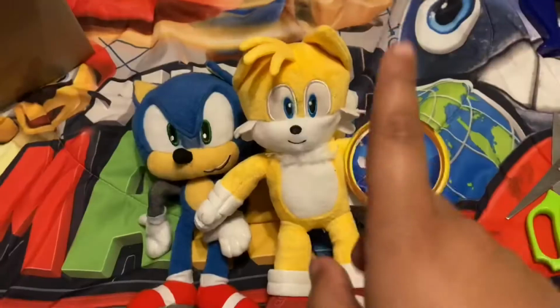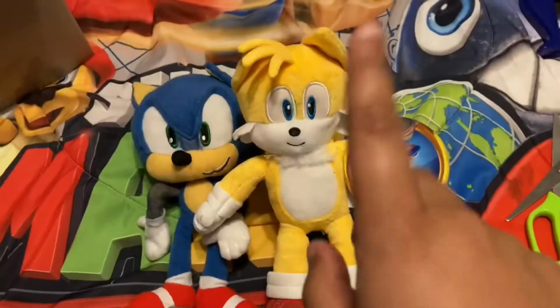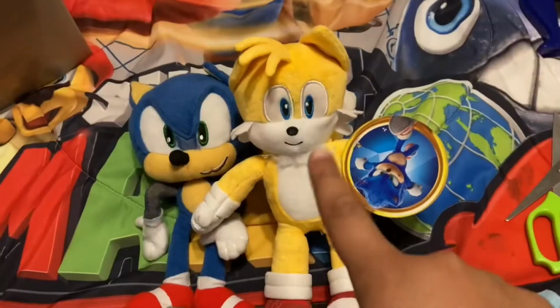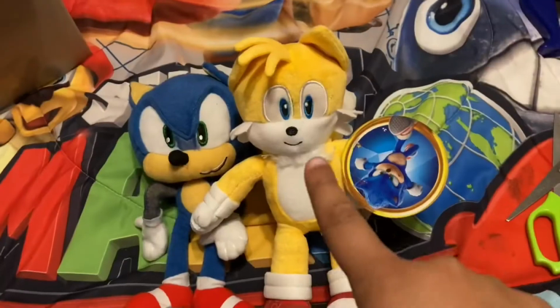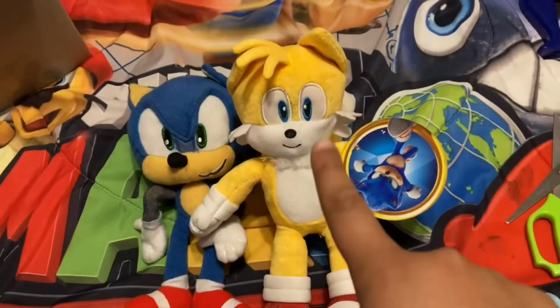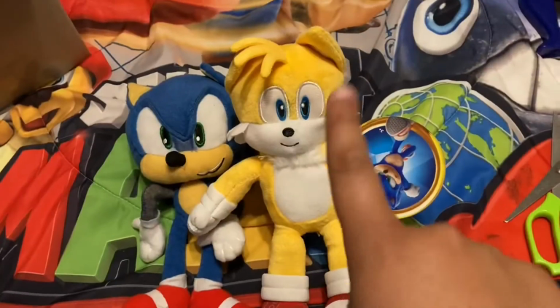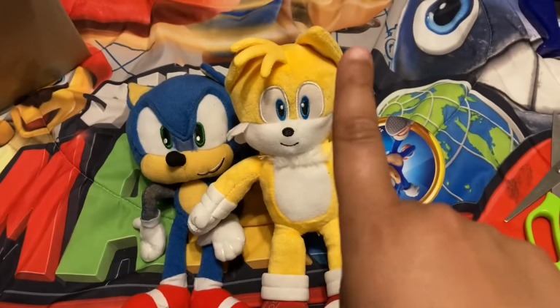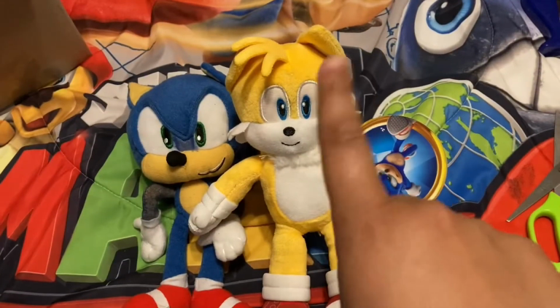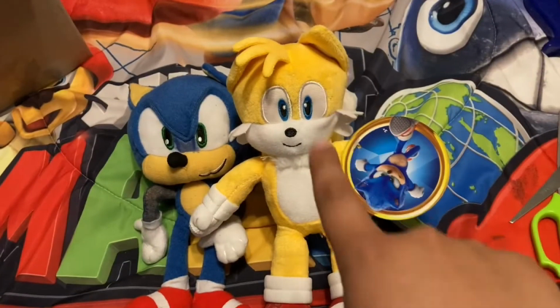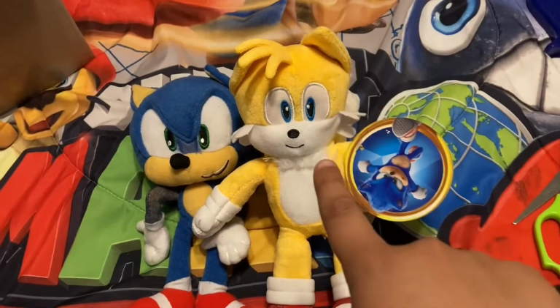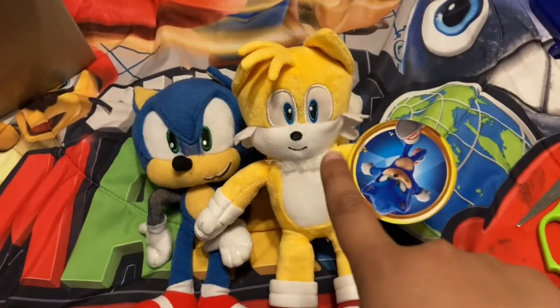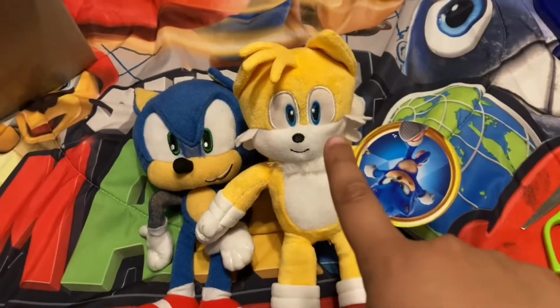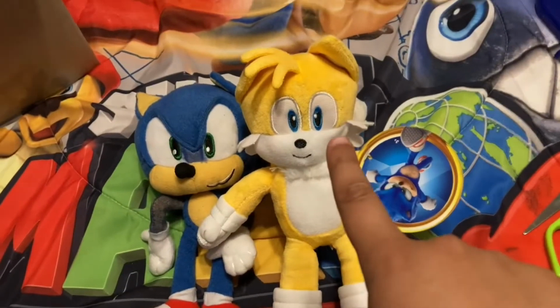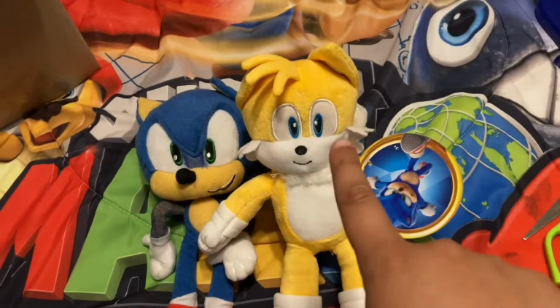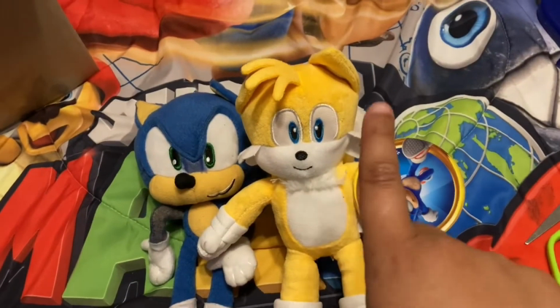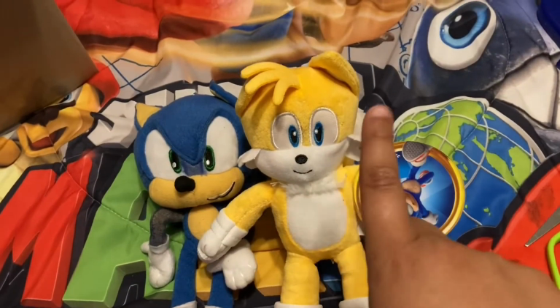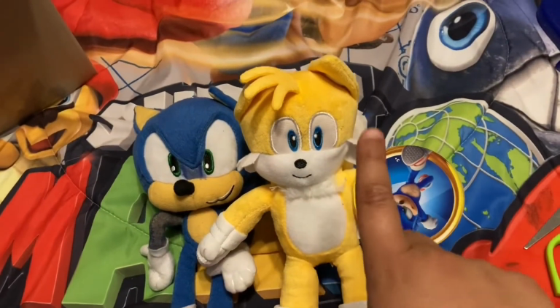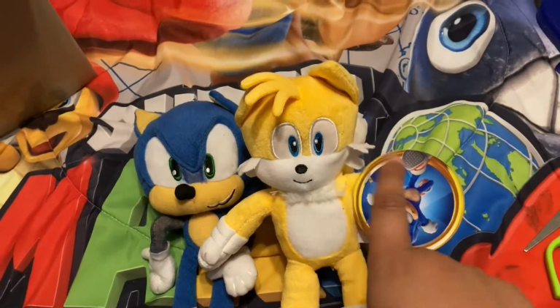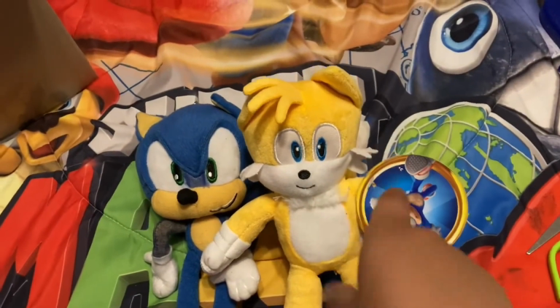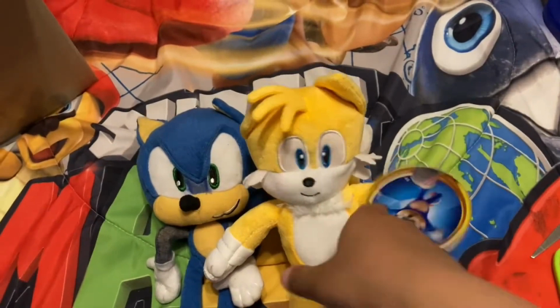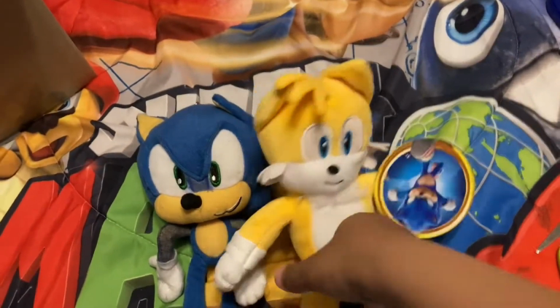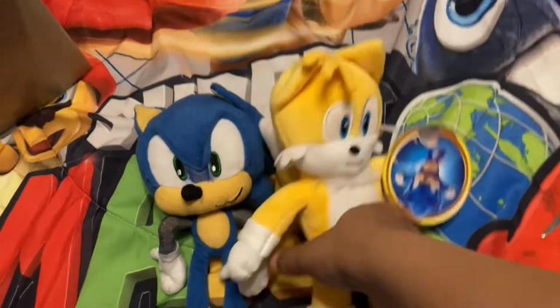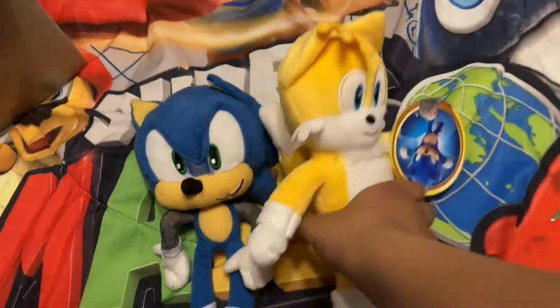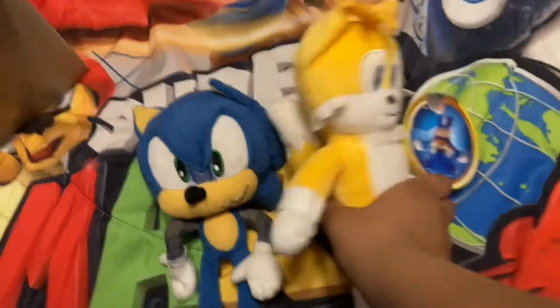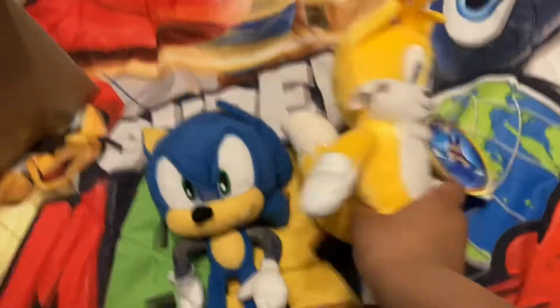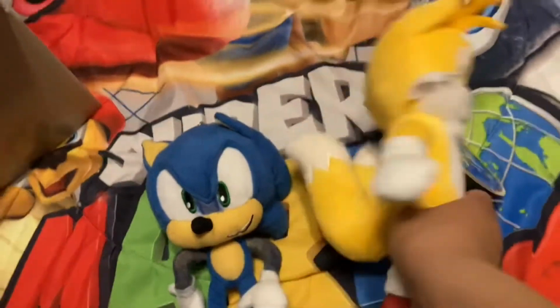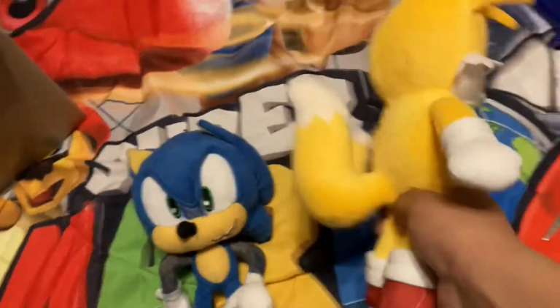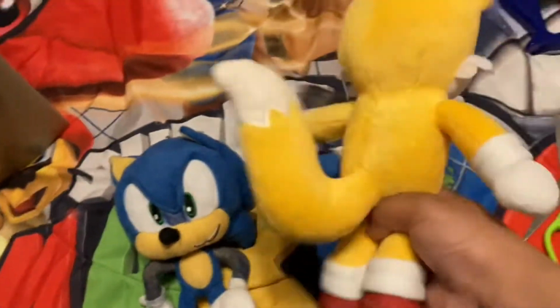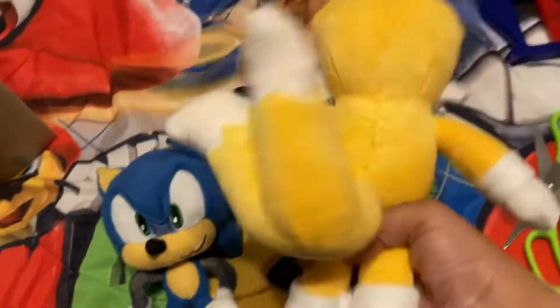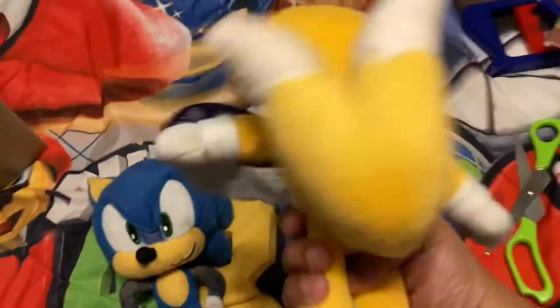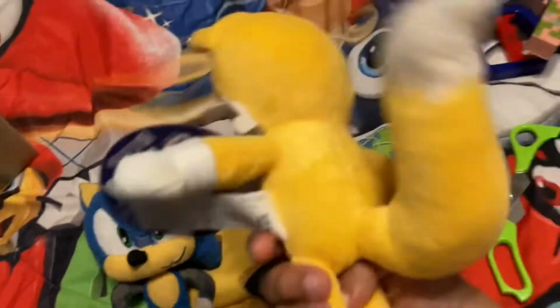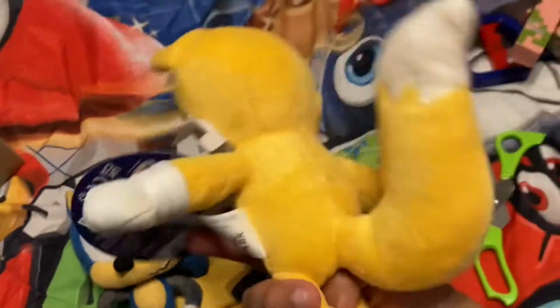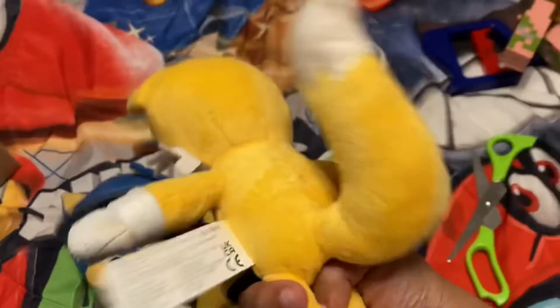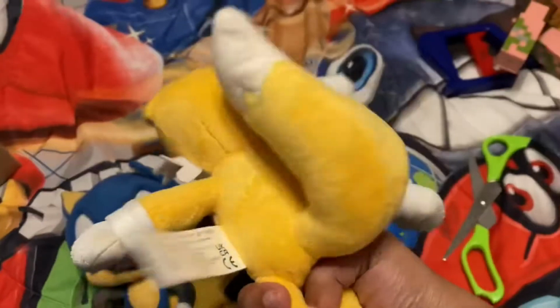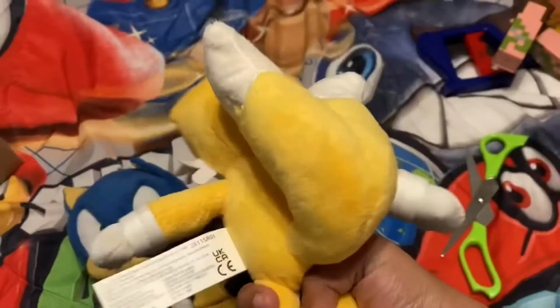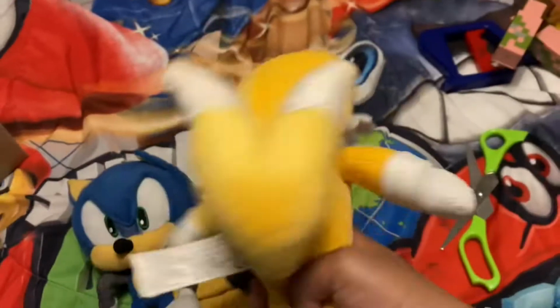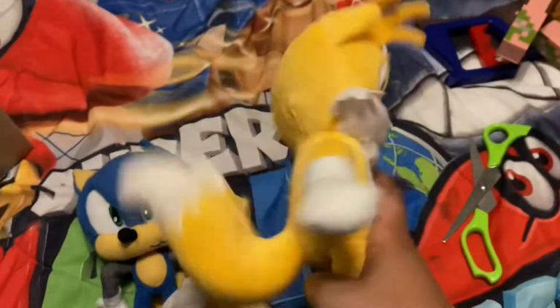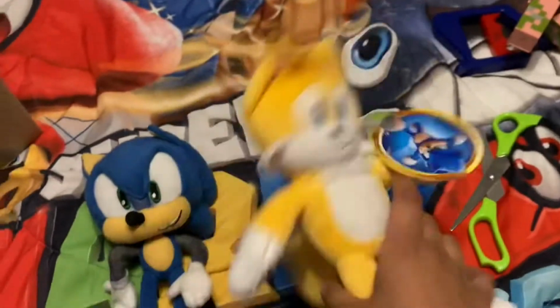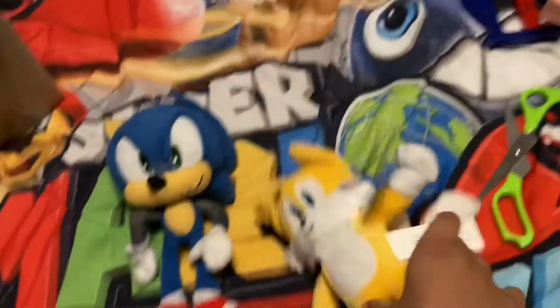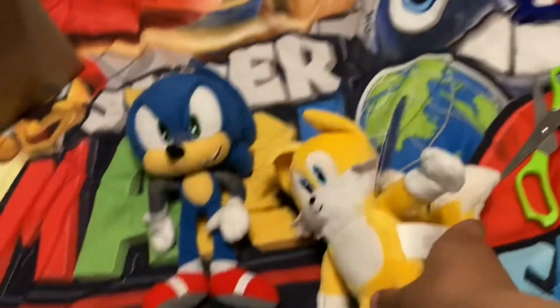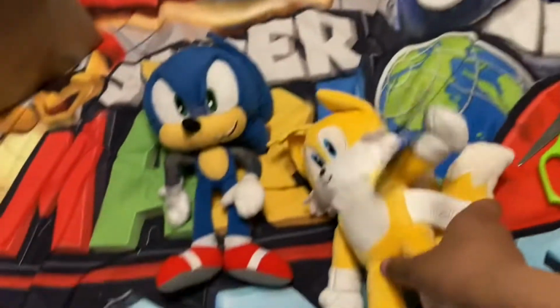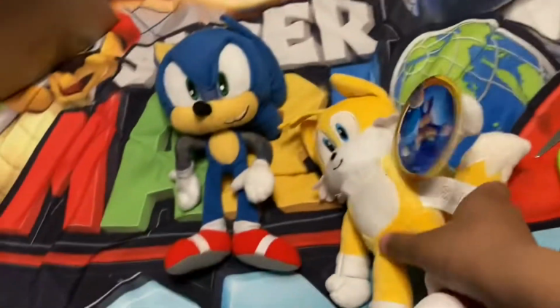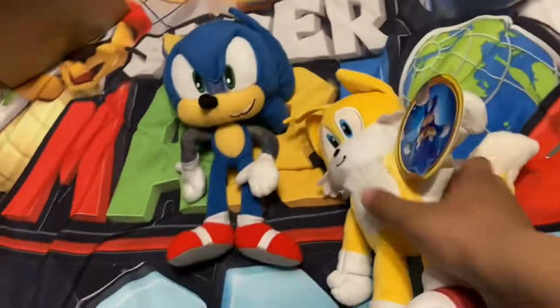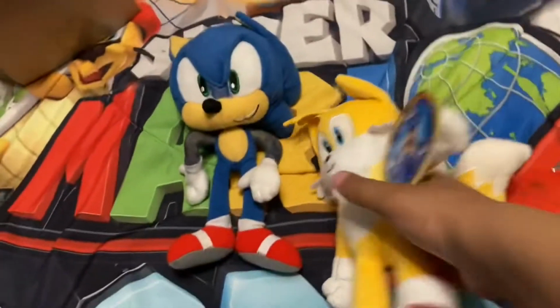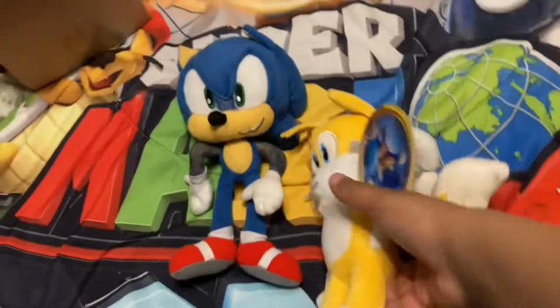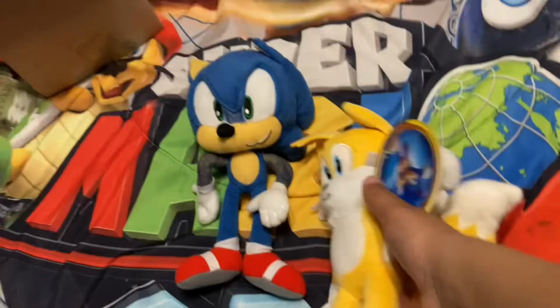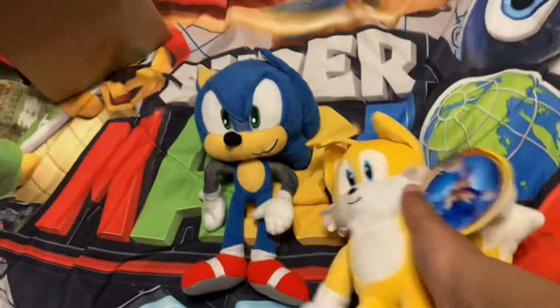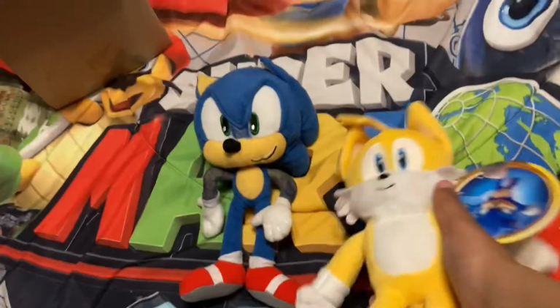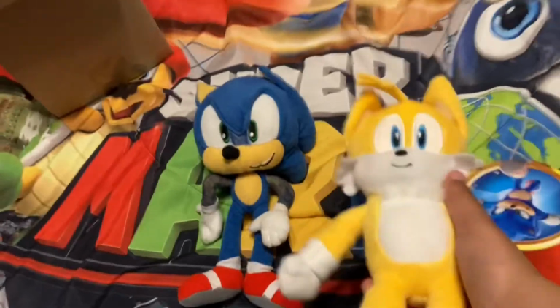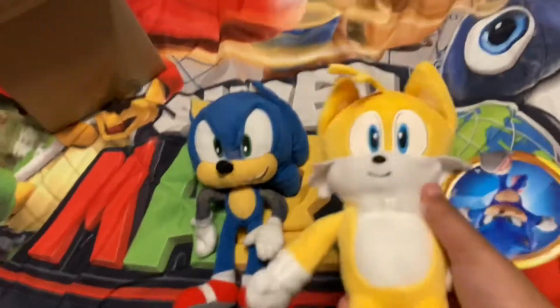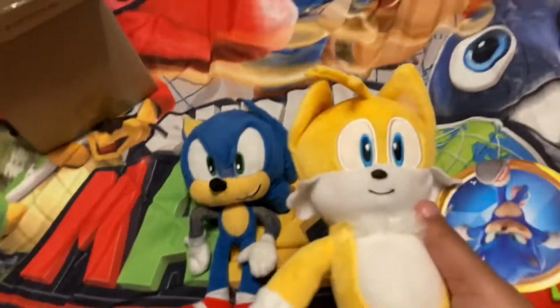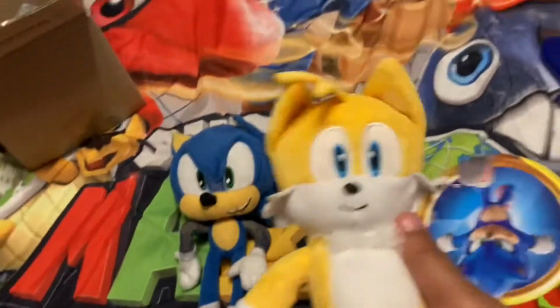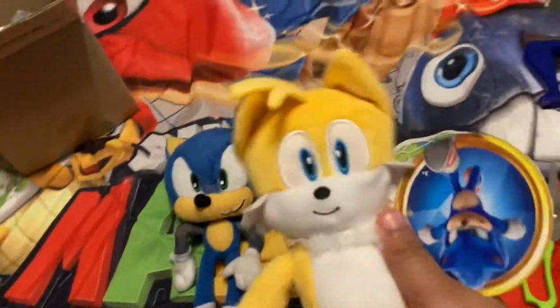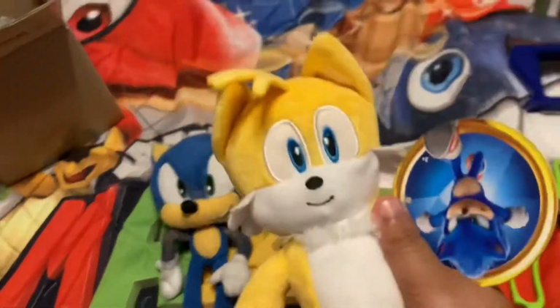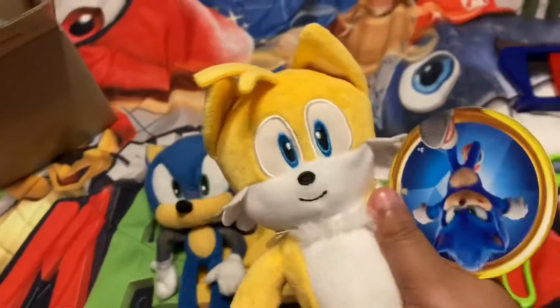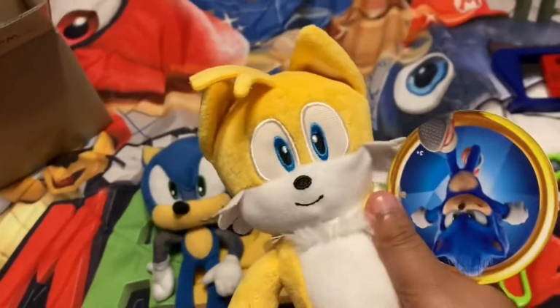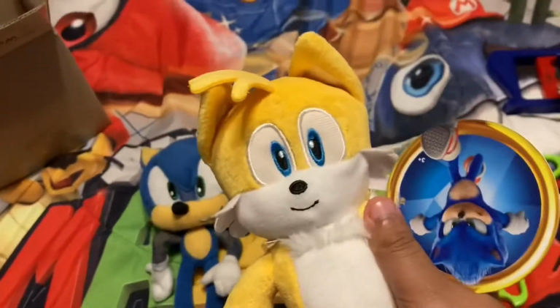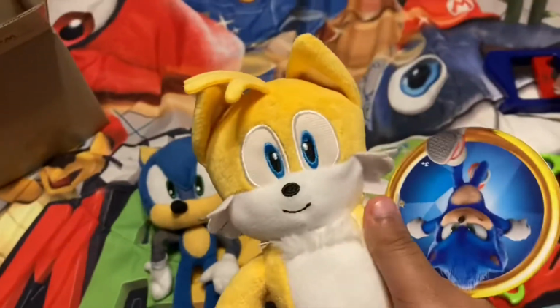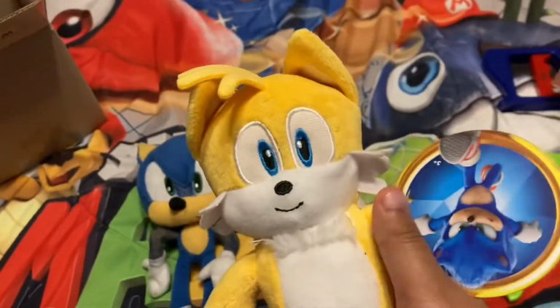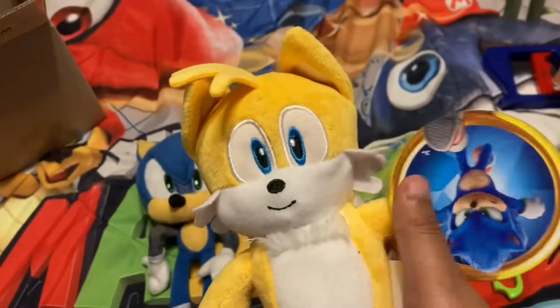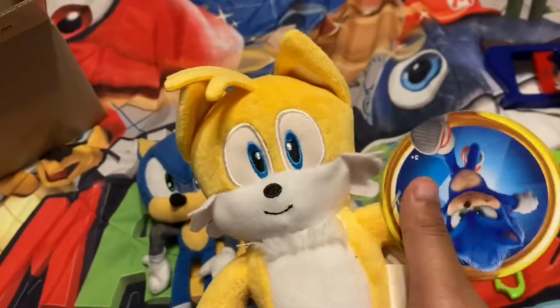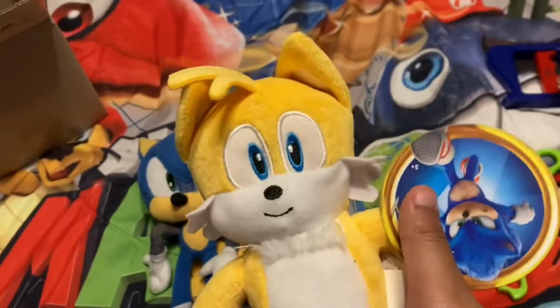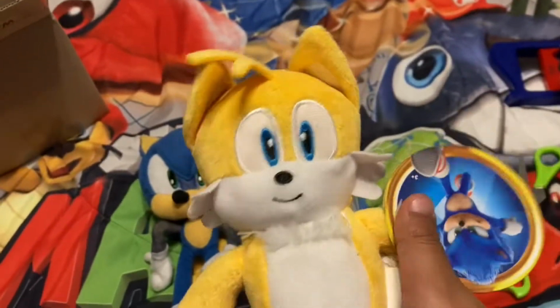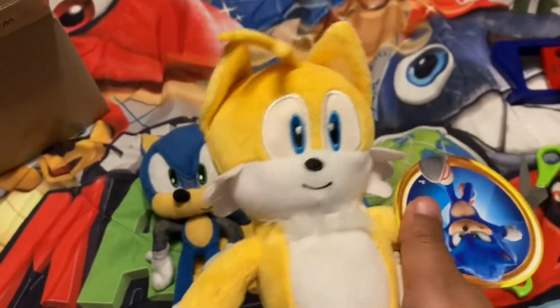Obviously, I do not have Movie Knuckles yet, so you're going to have to wait on that. I'm gonna try fixing up his face if I can.